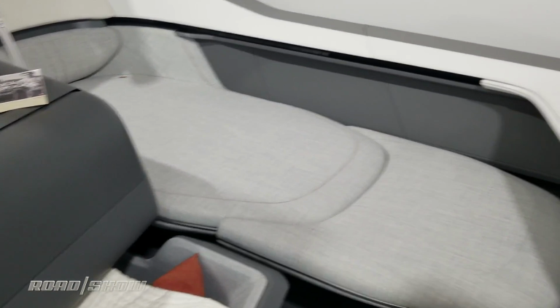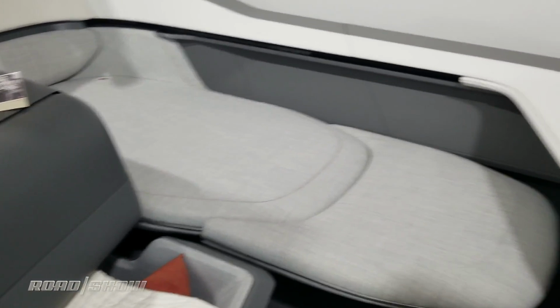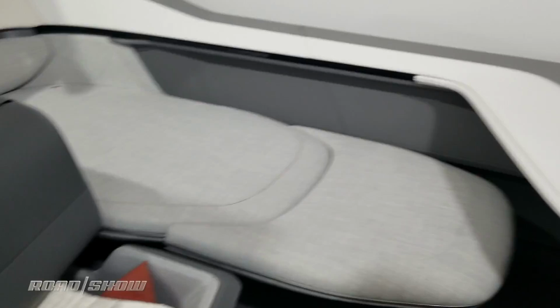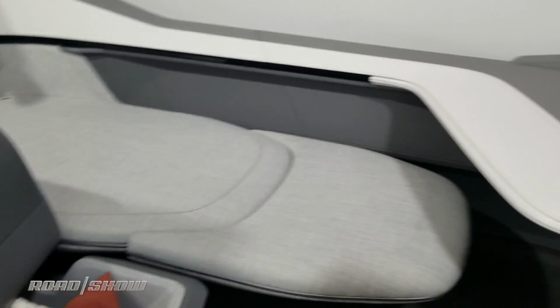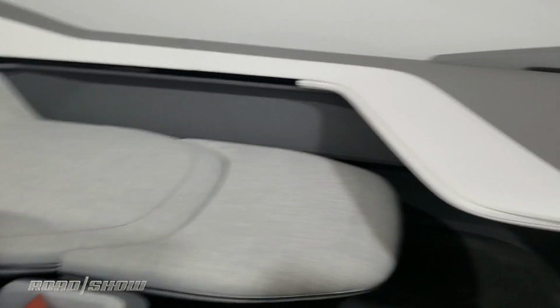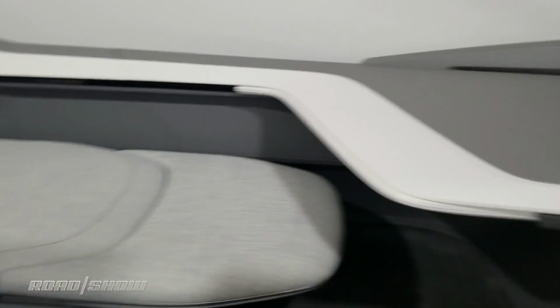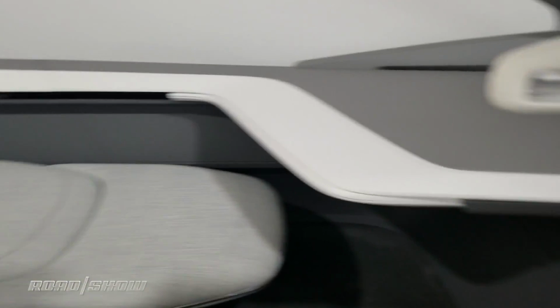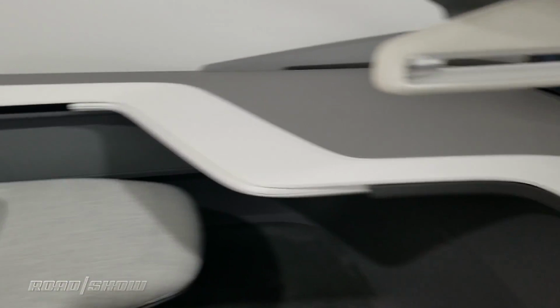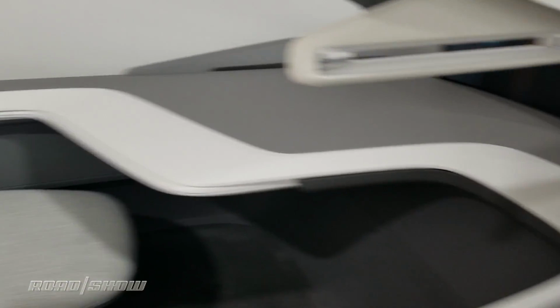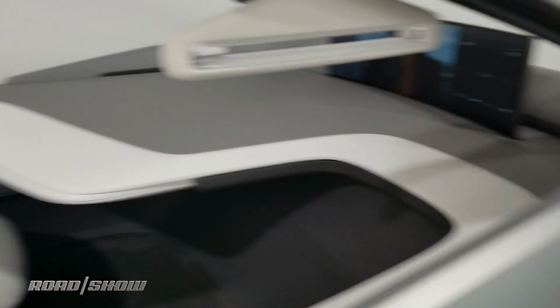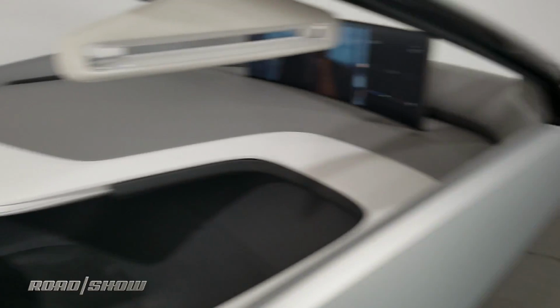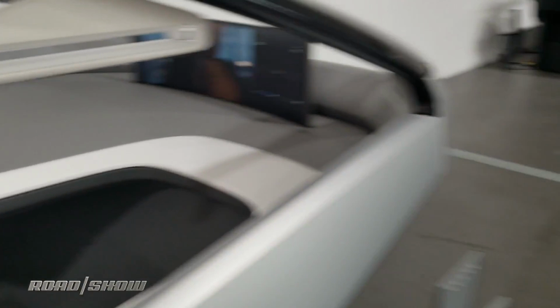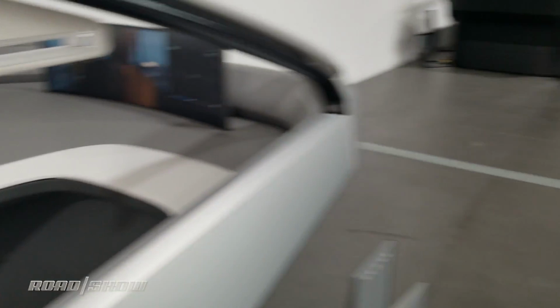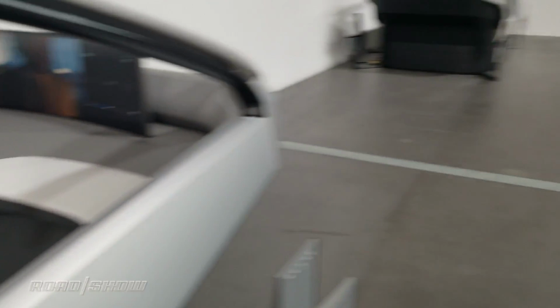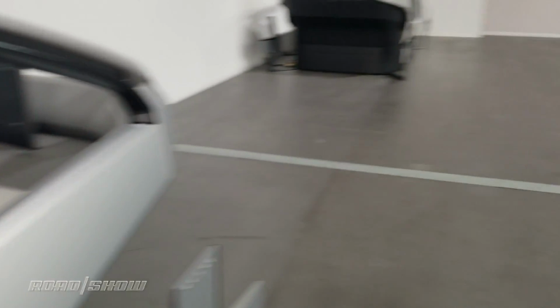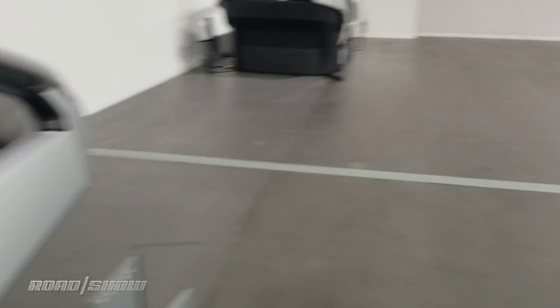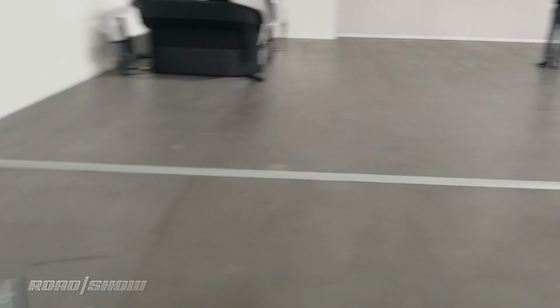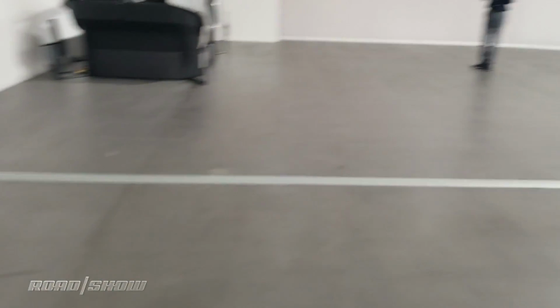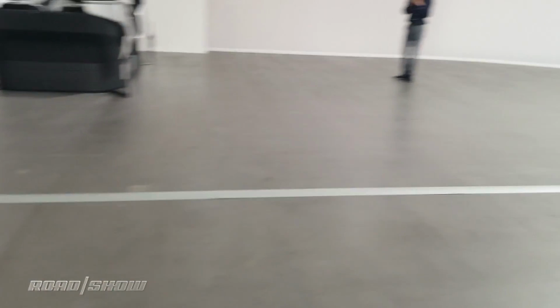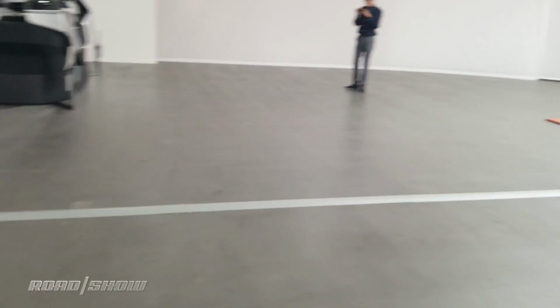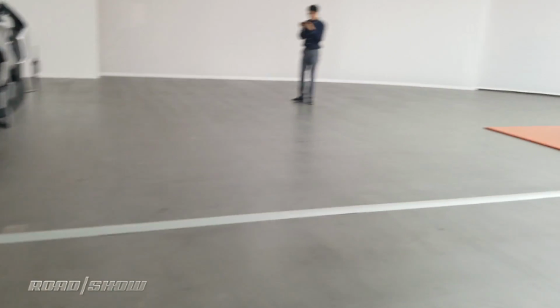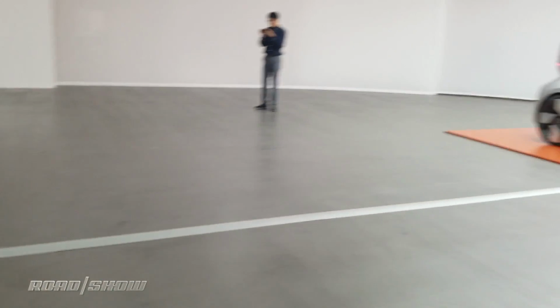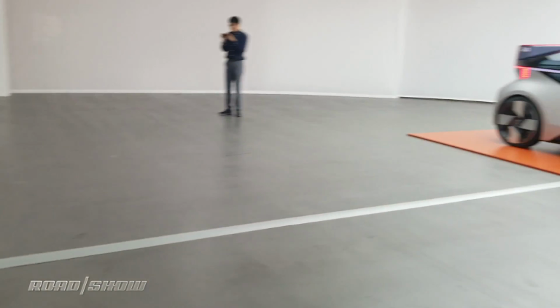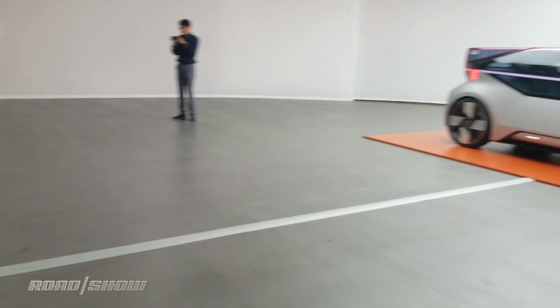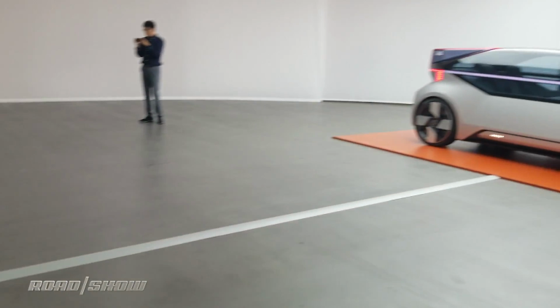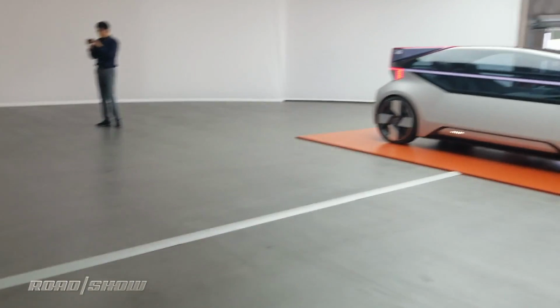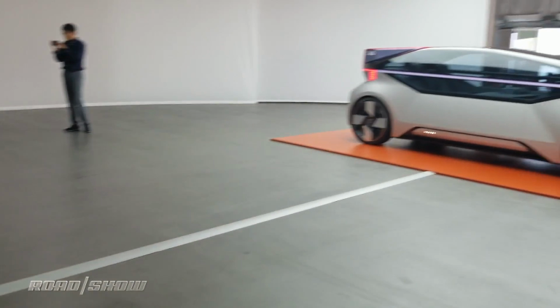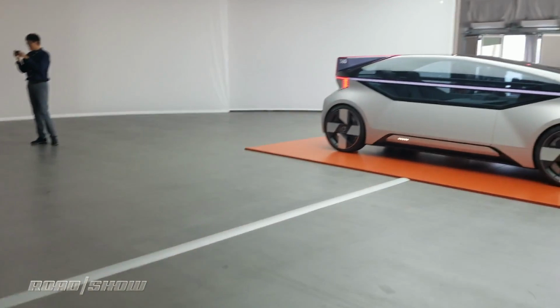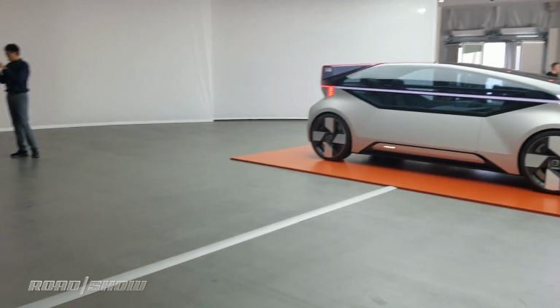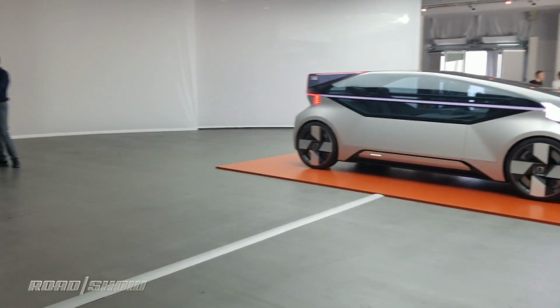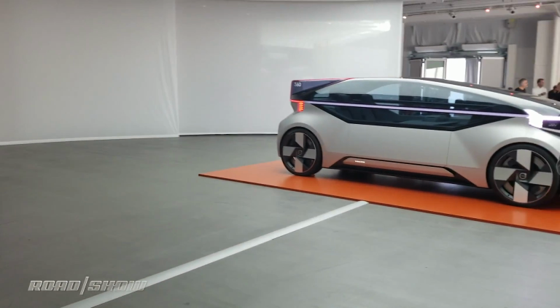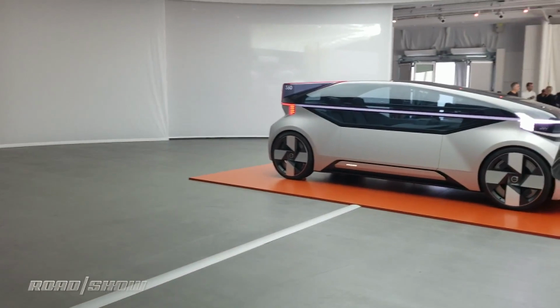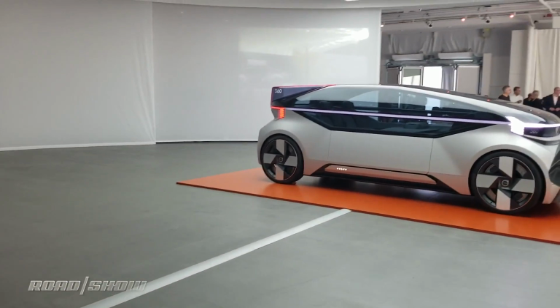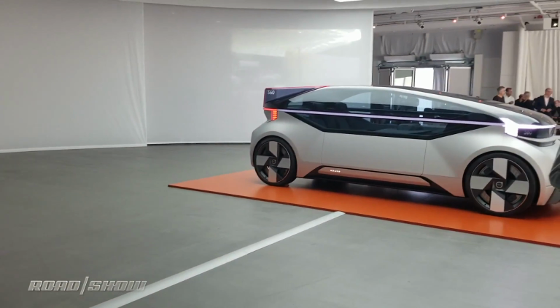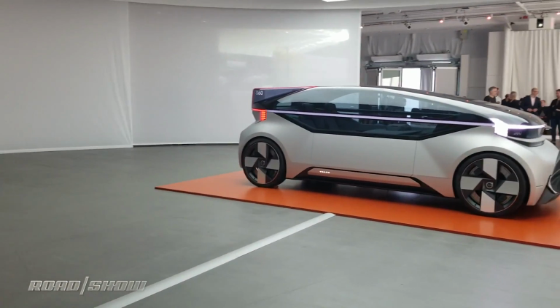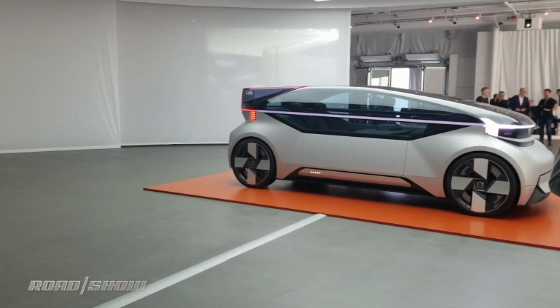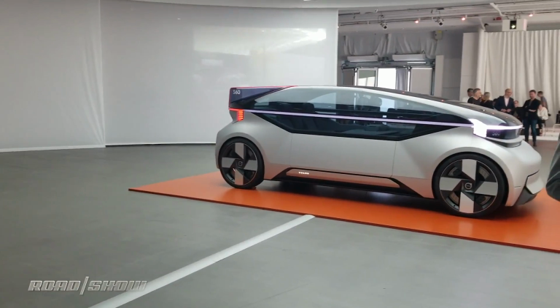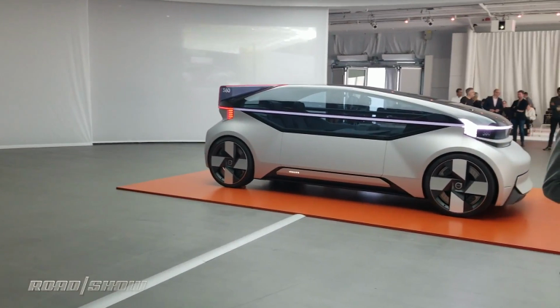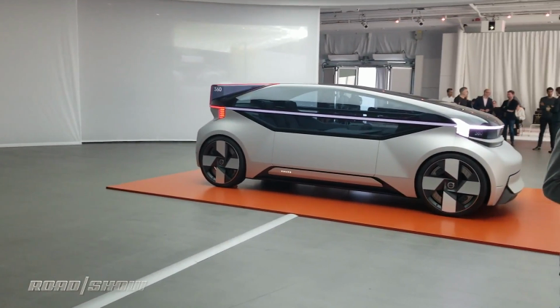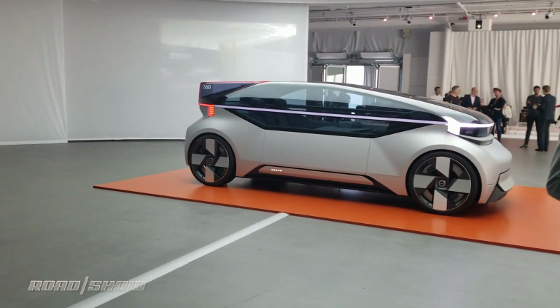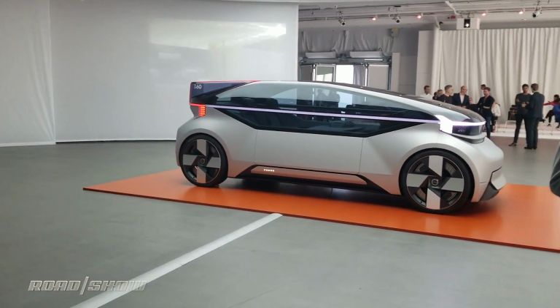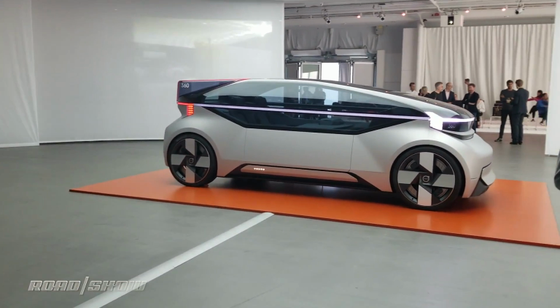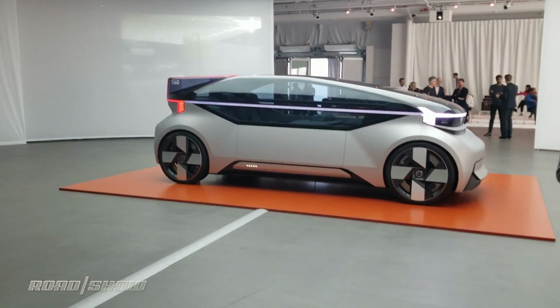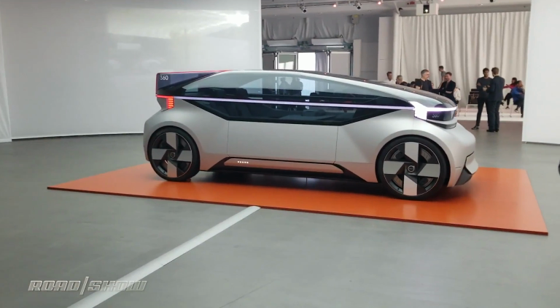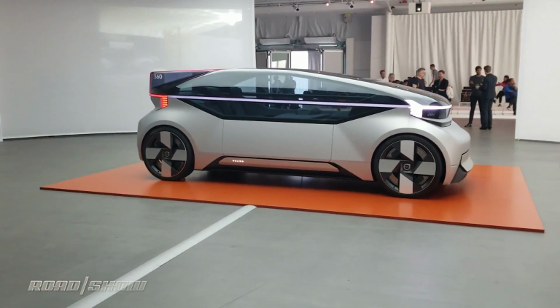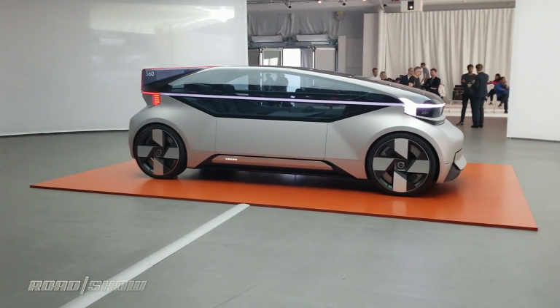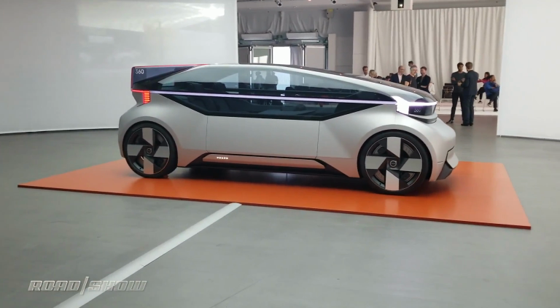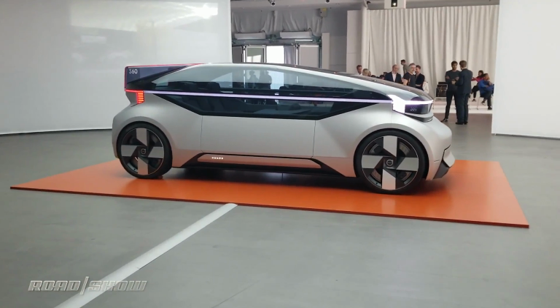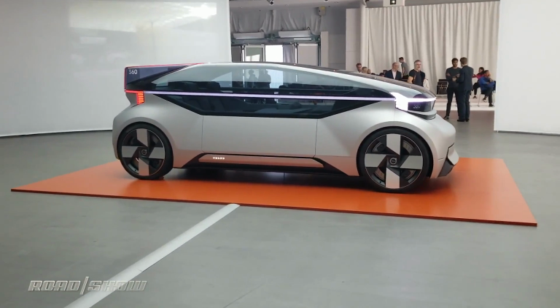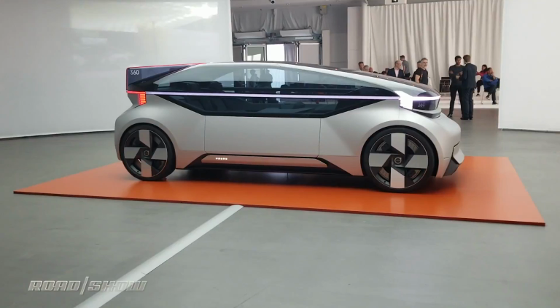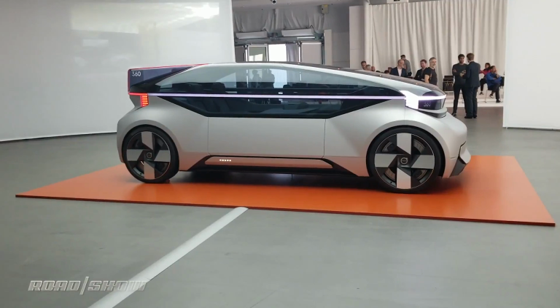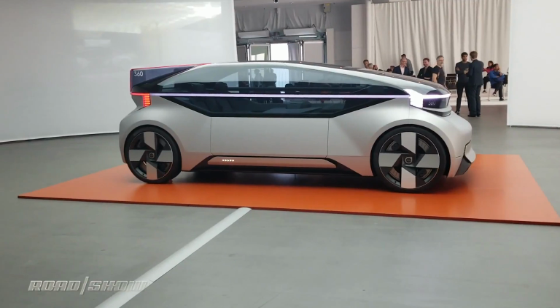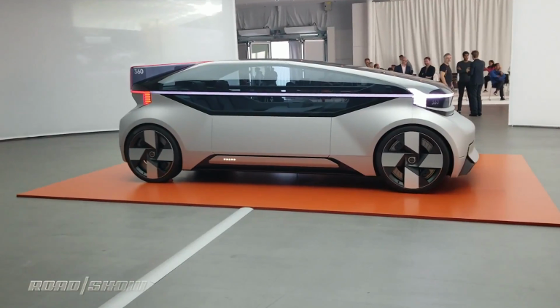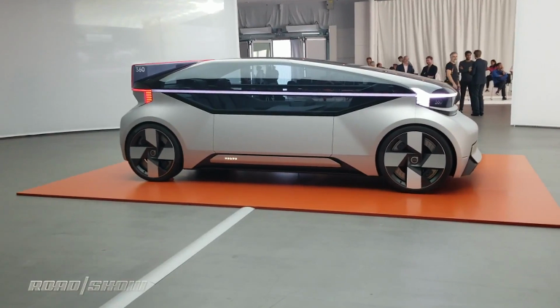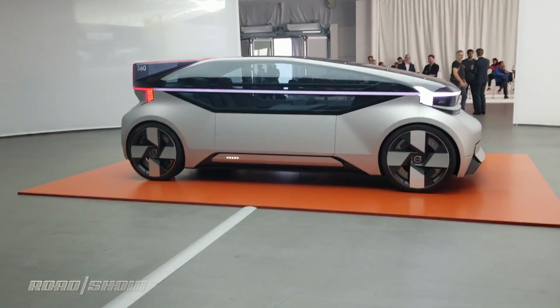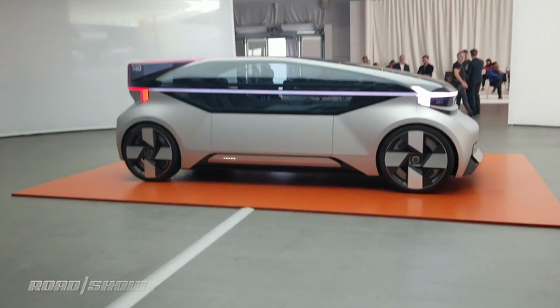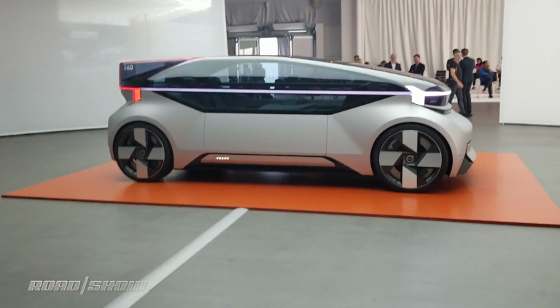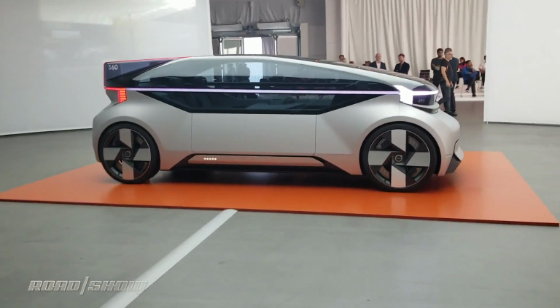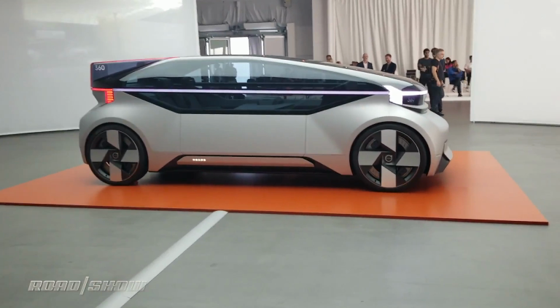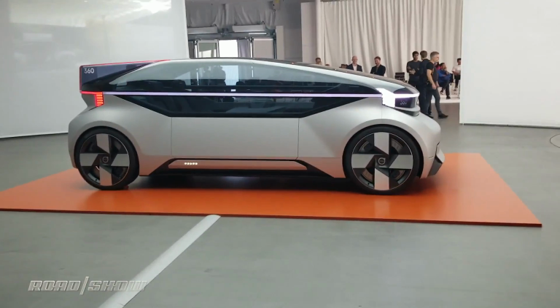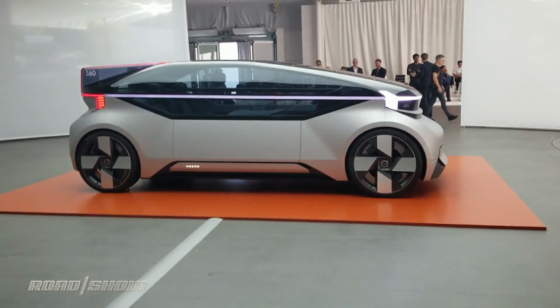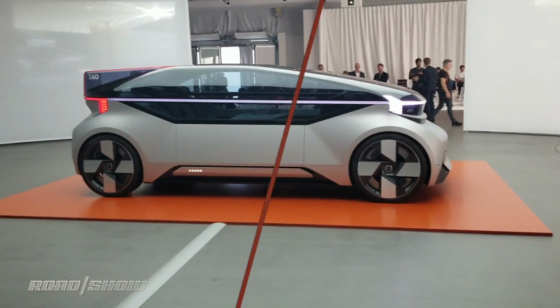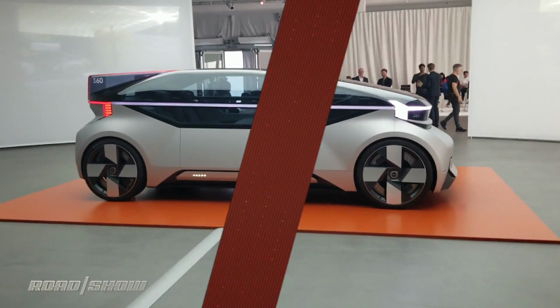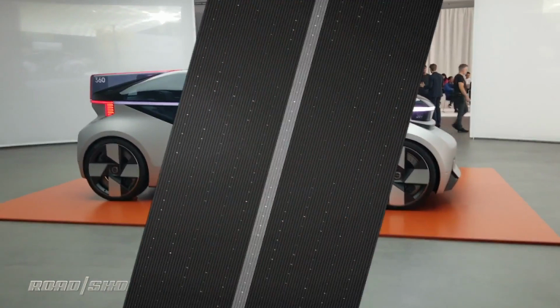Now this is what the 360C looks like on the outside, but we did want to give you a quick look at what the inside looks like too. Thanks for watching.